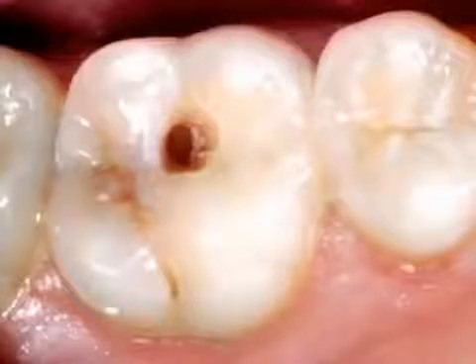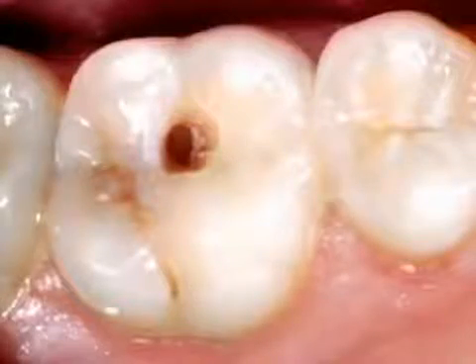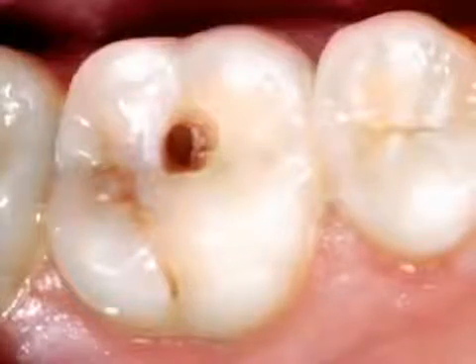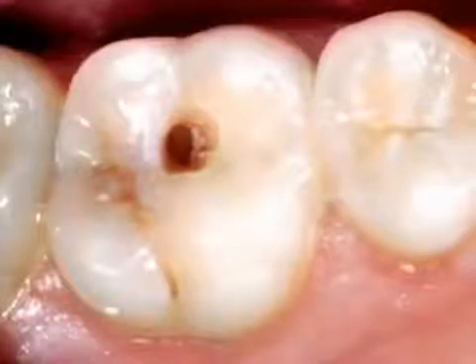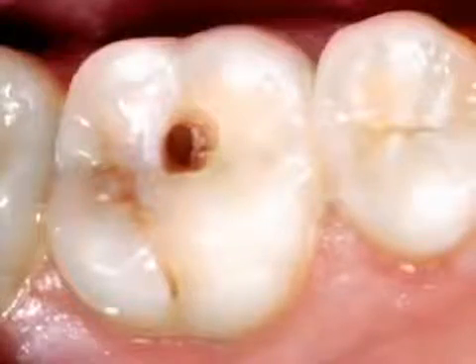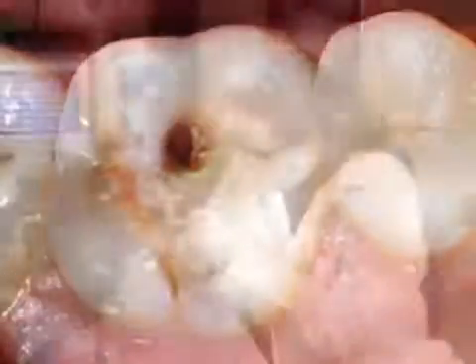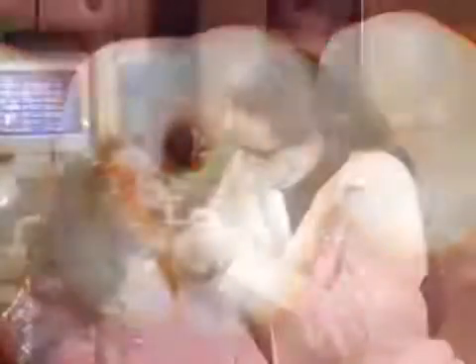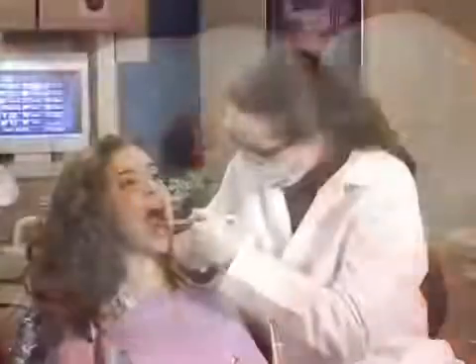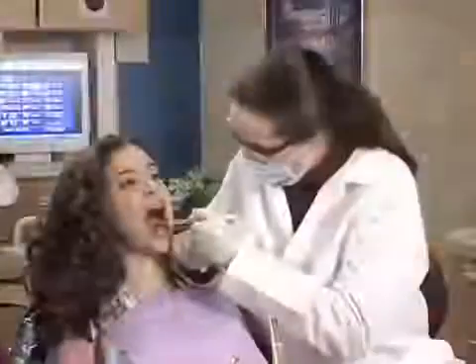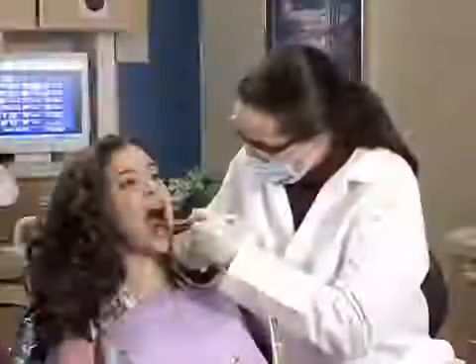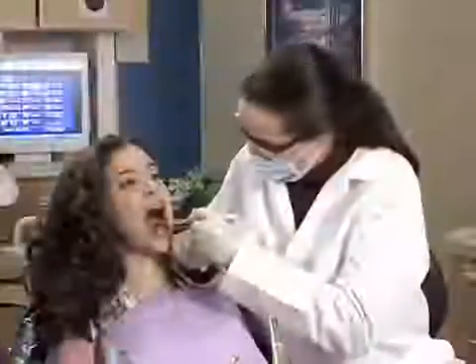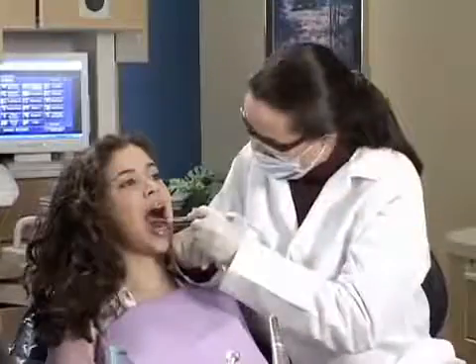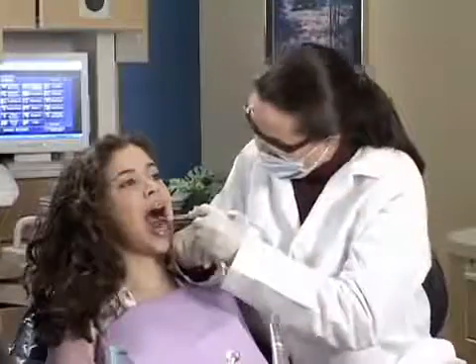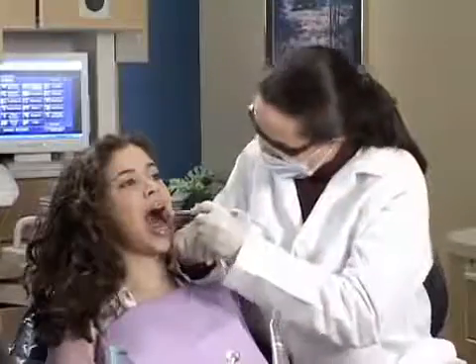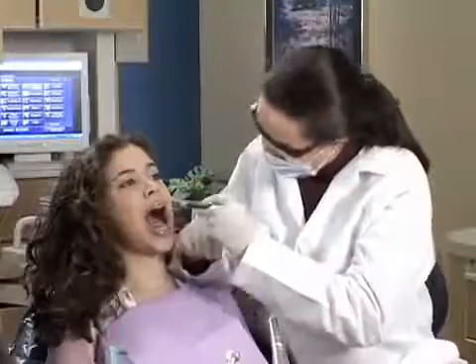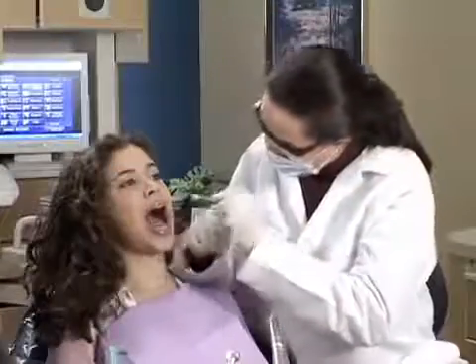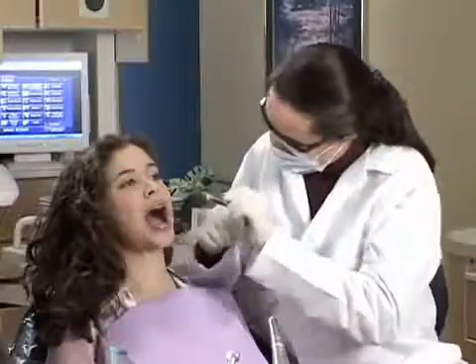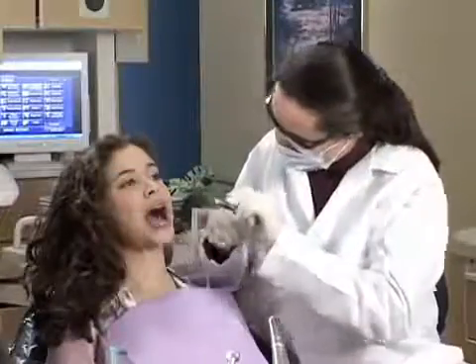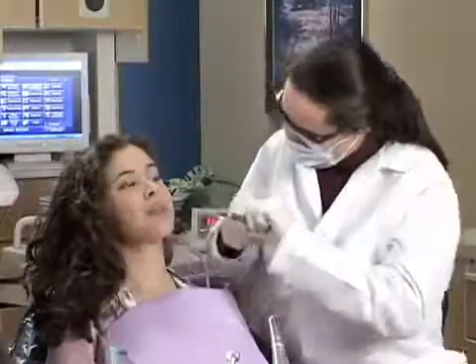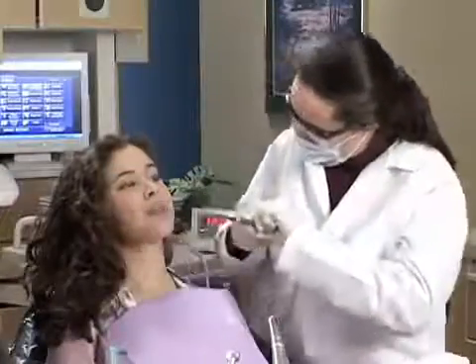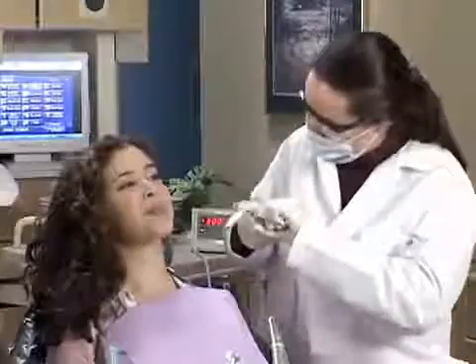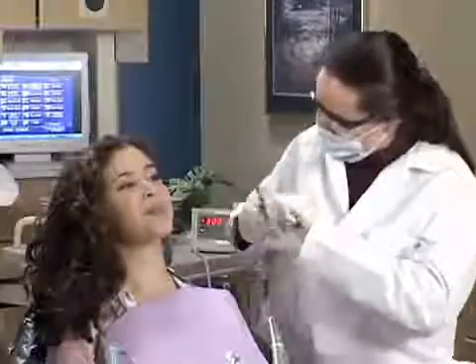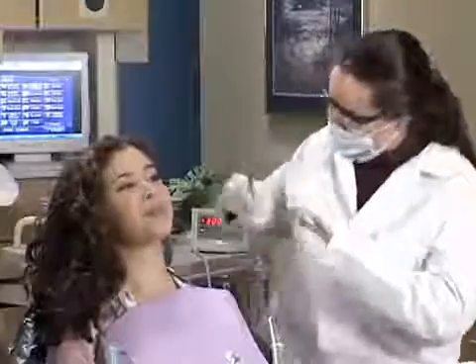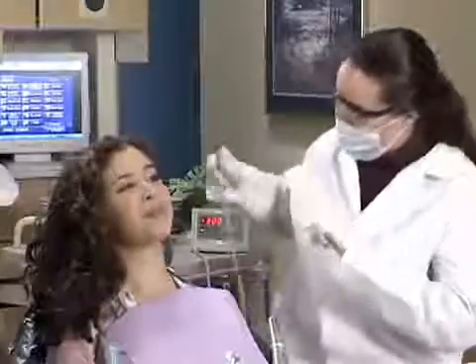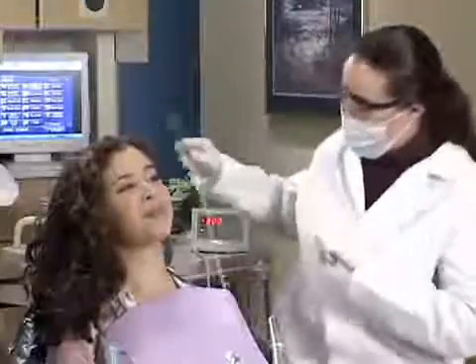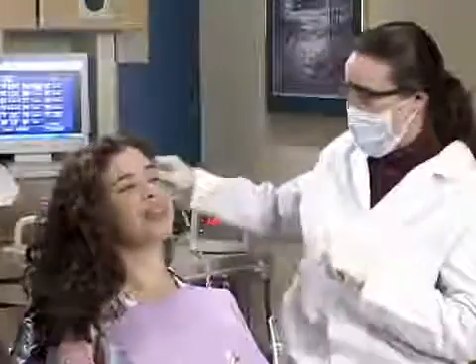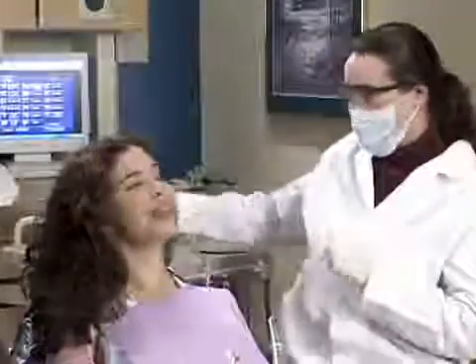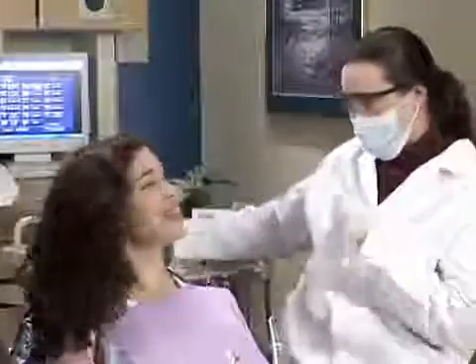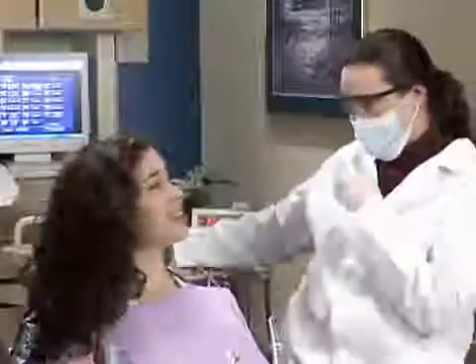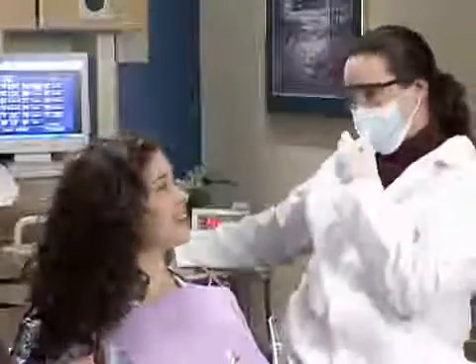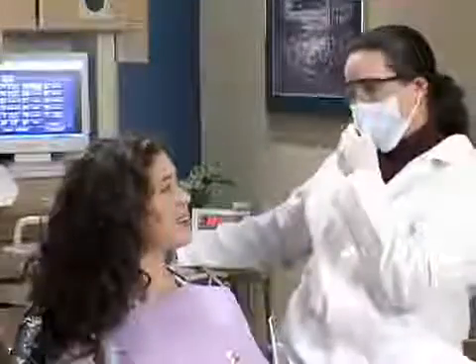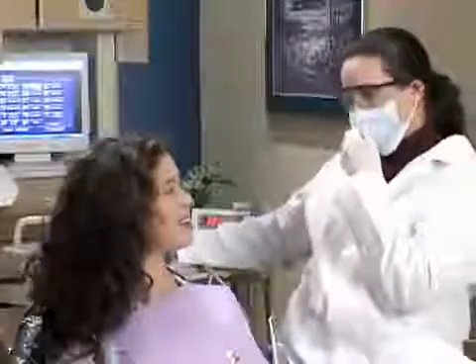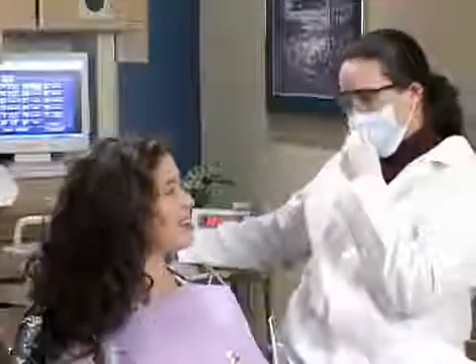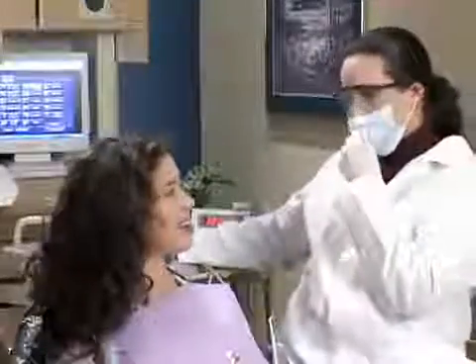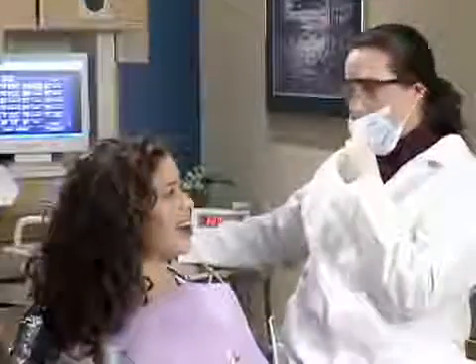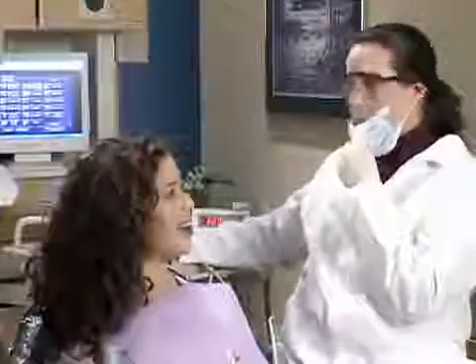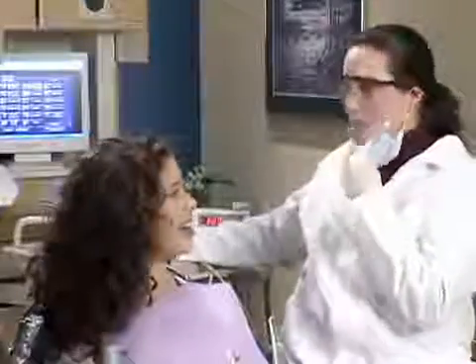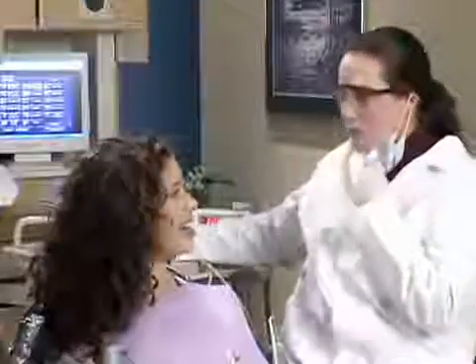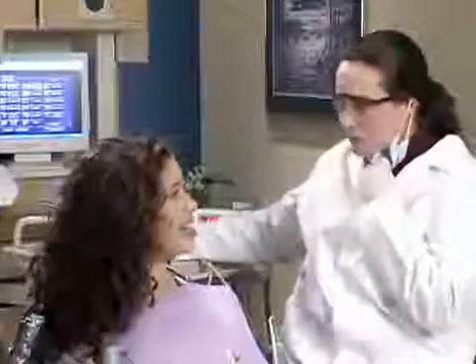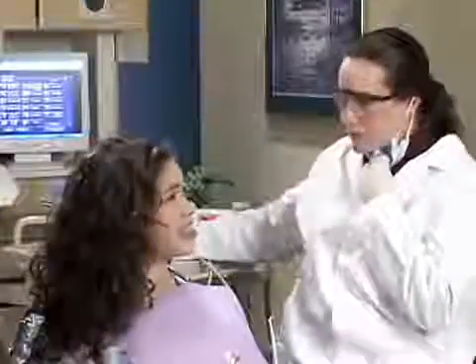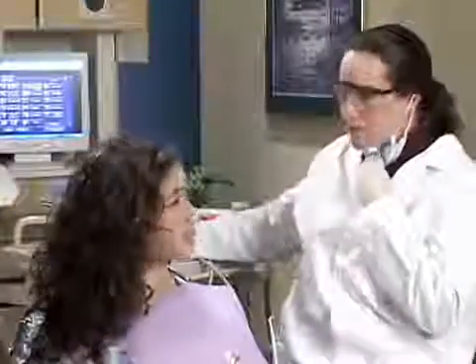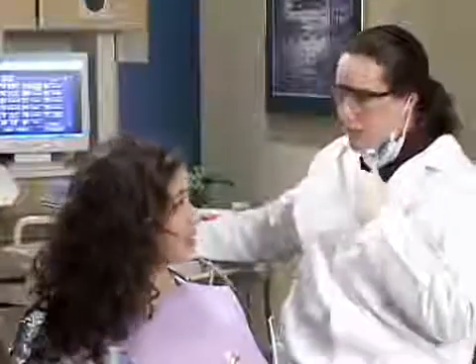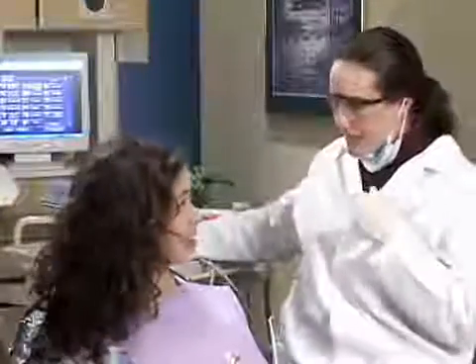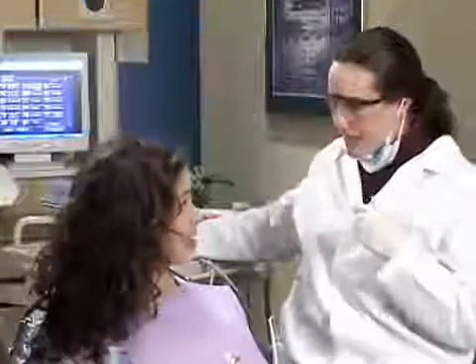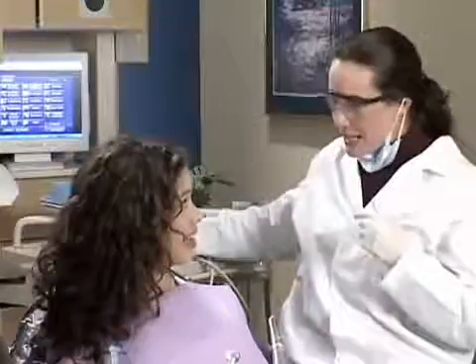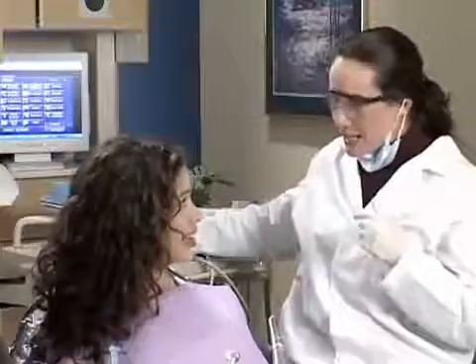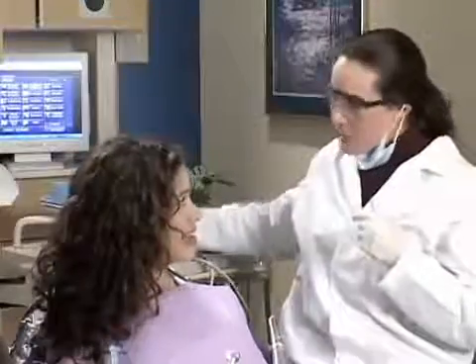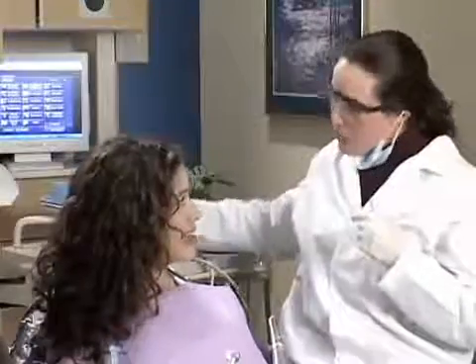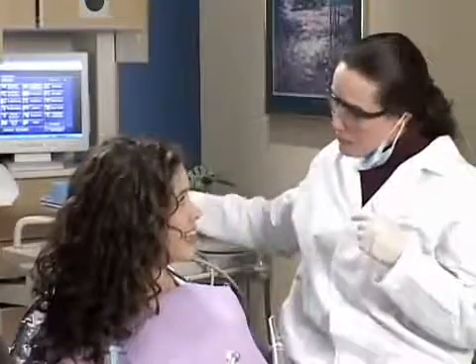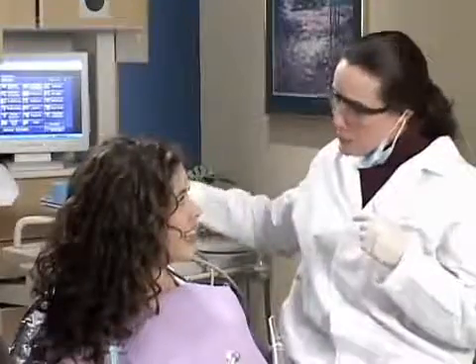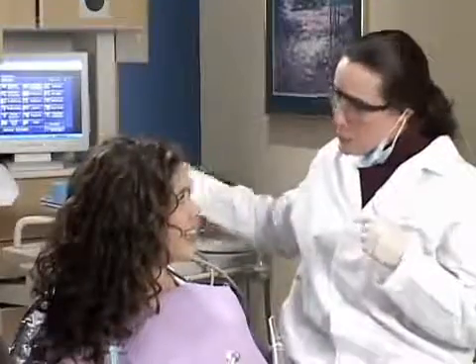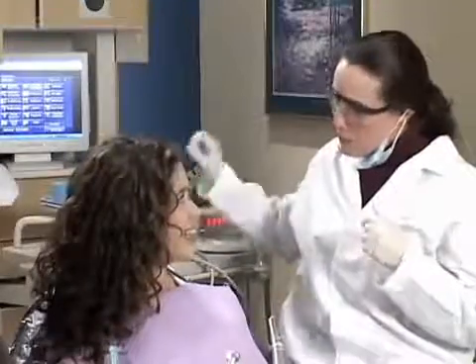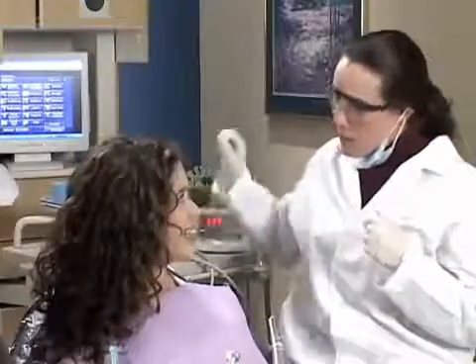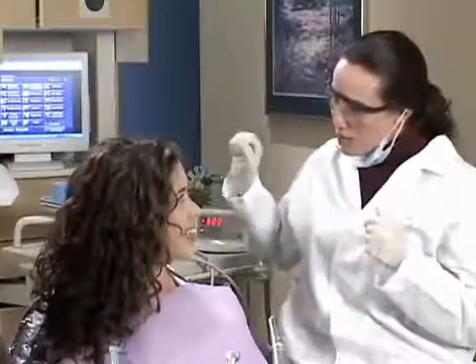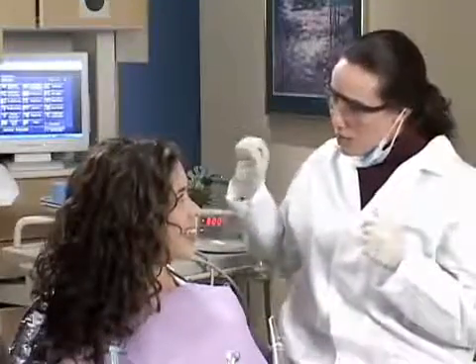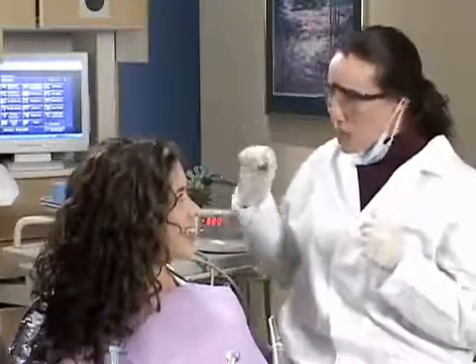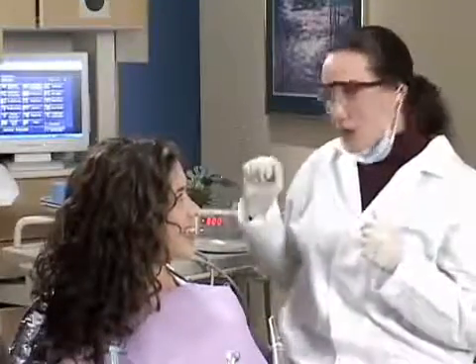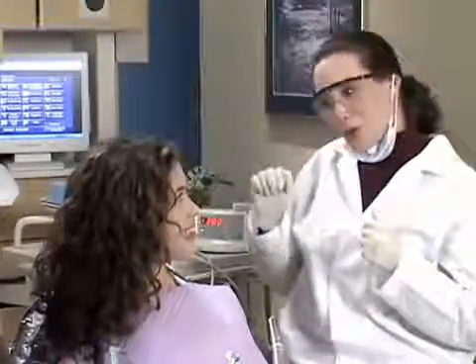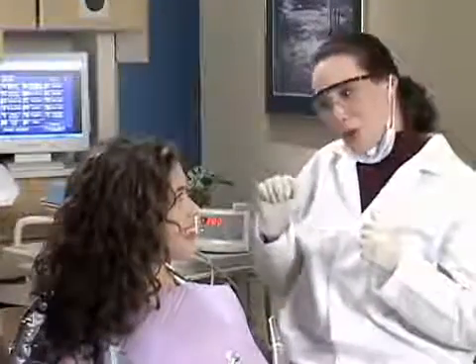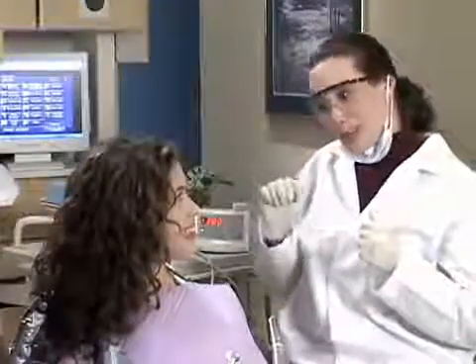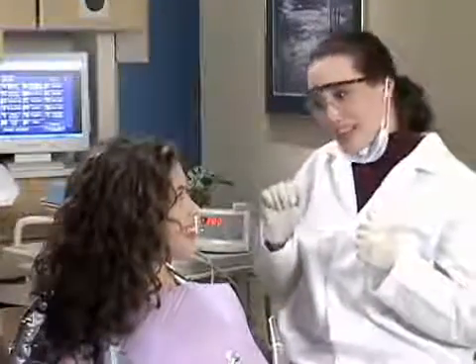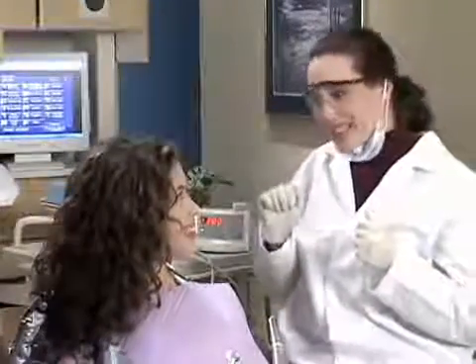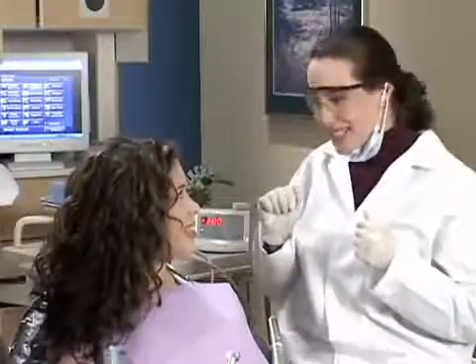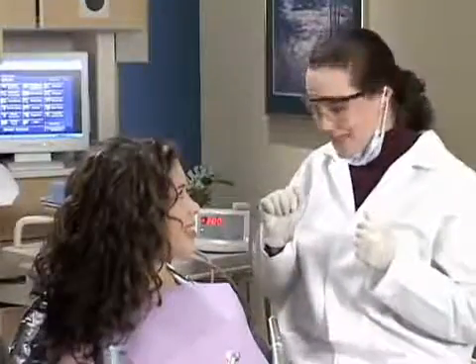This enables us to provide treatment before your tooth is at risk of more extensive and expensive treatment.